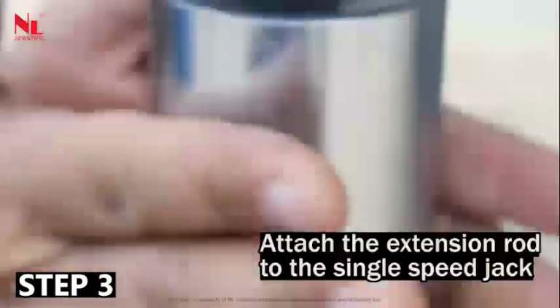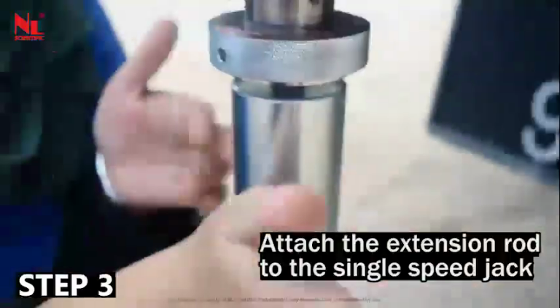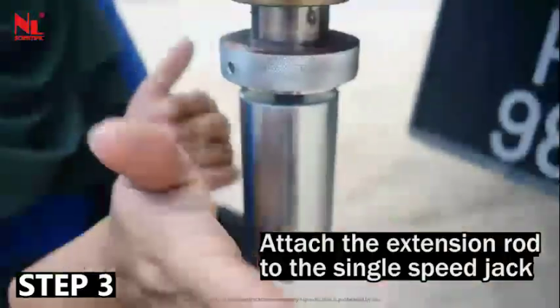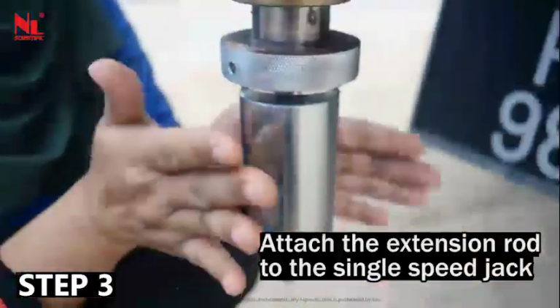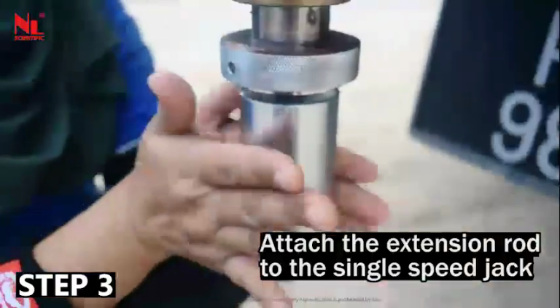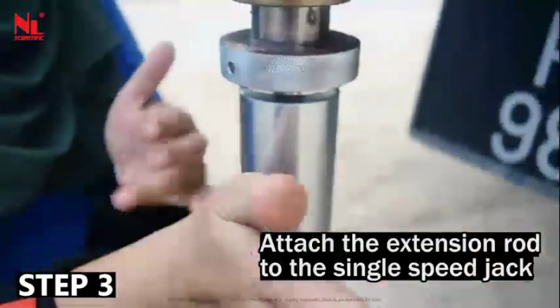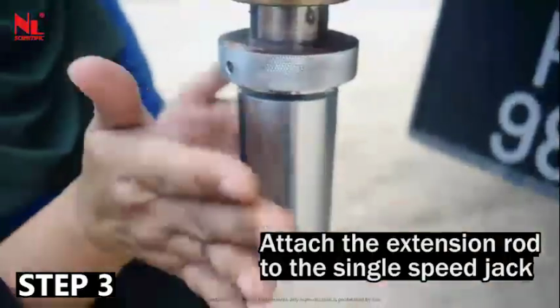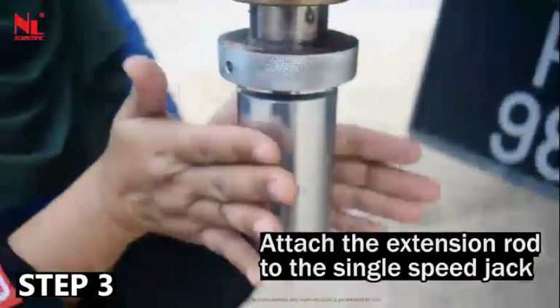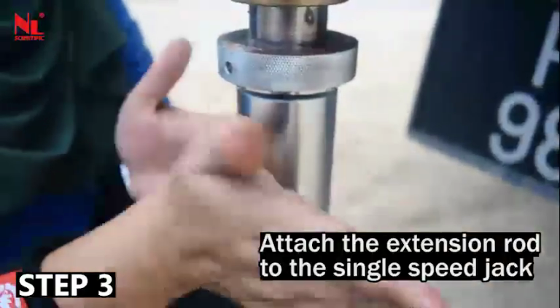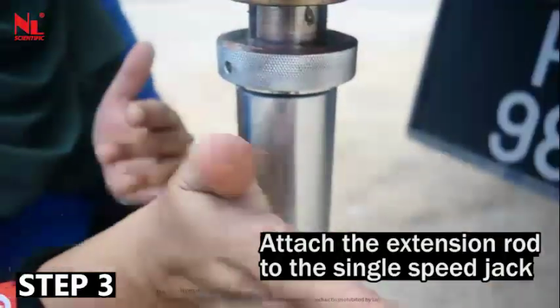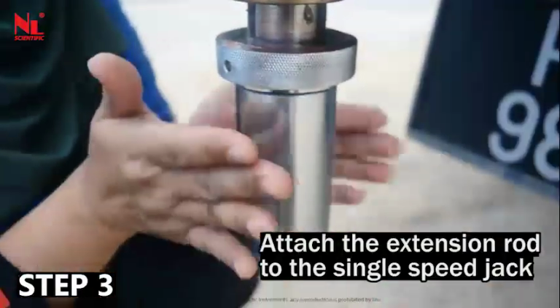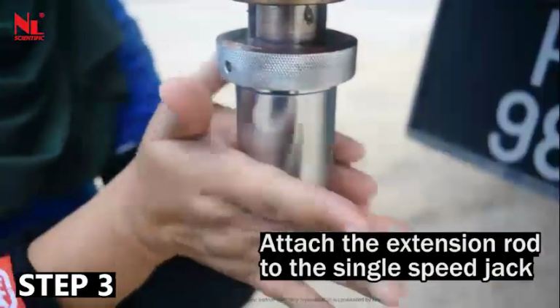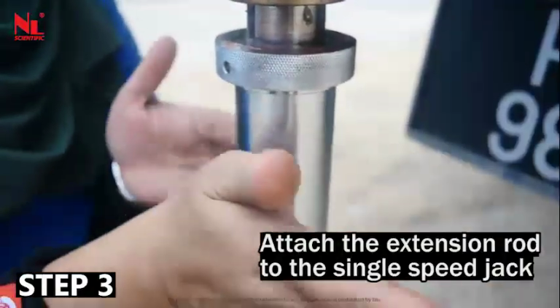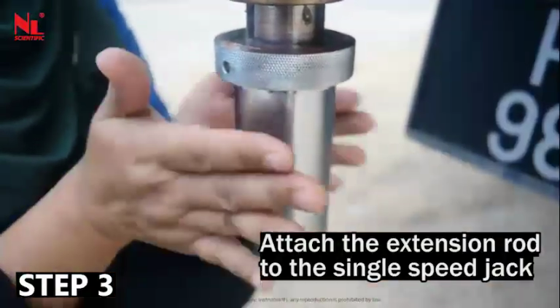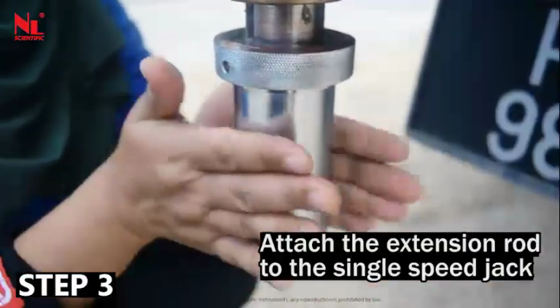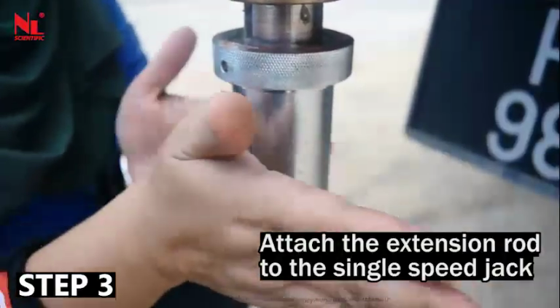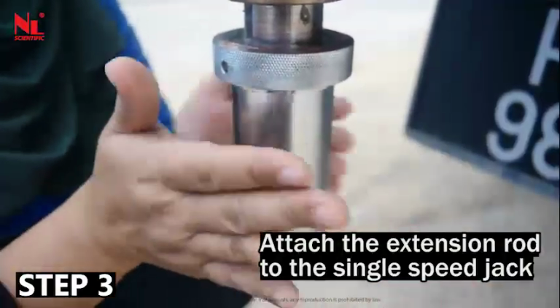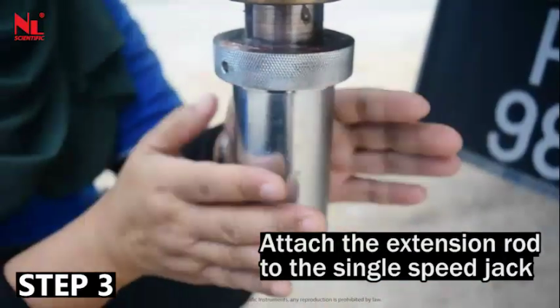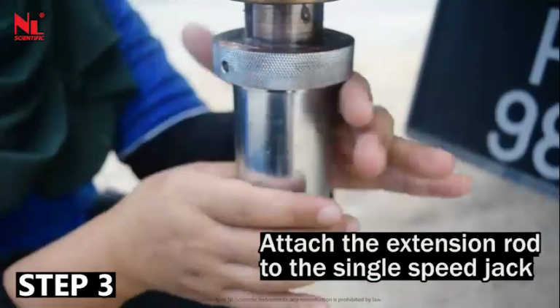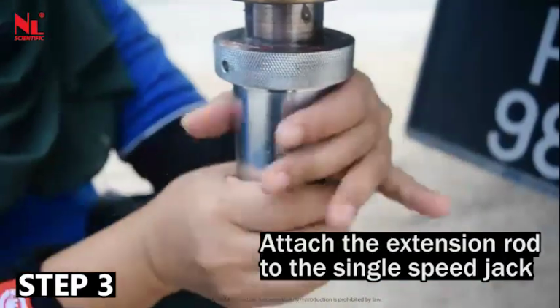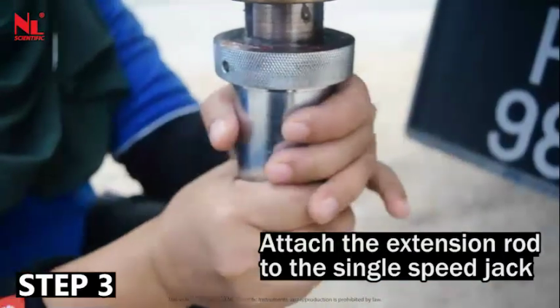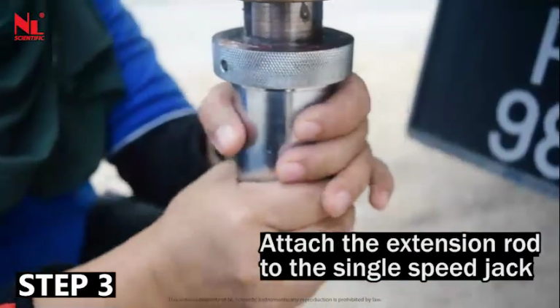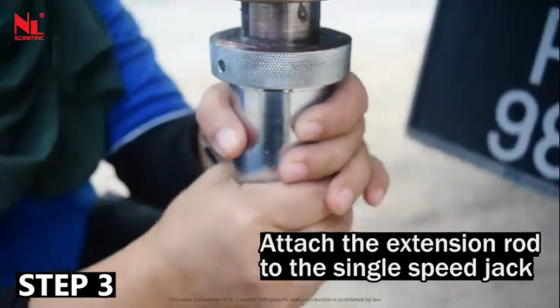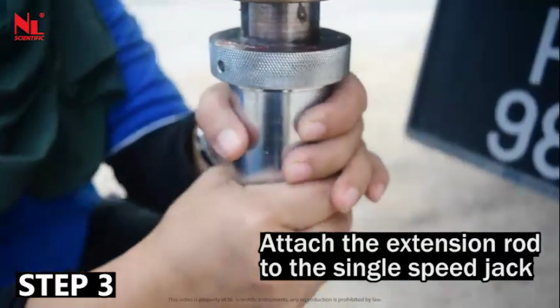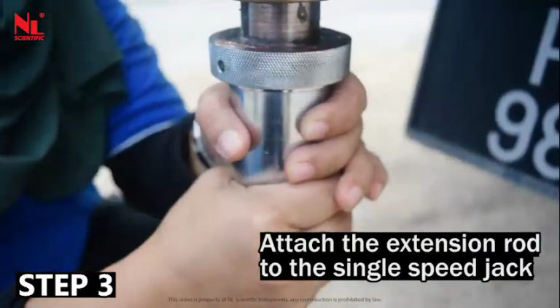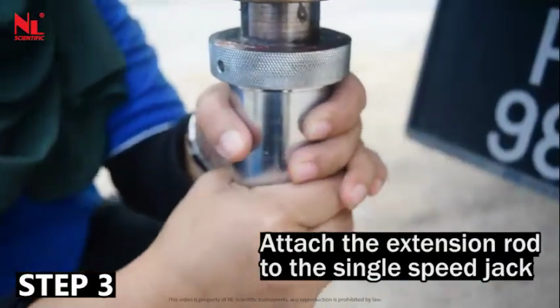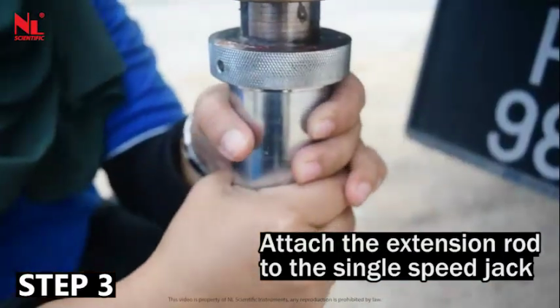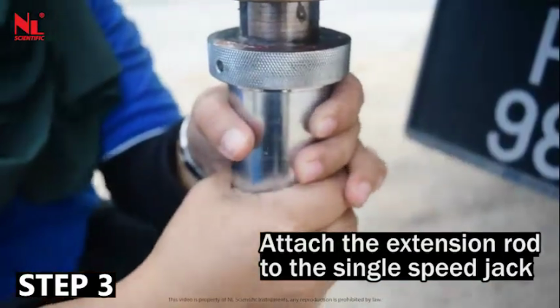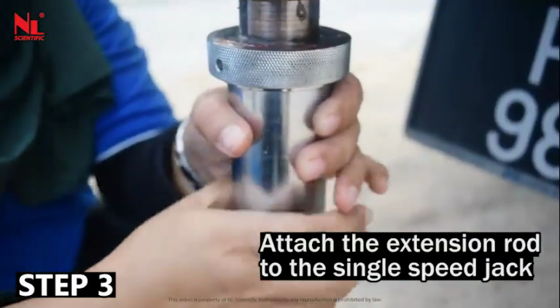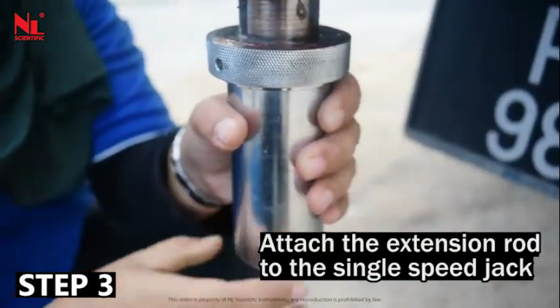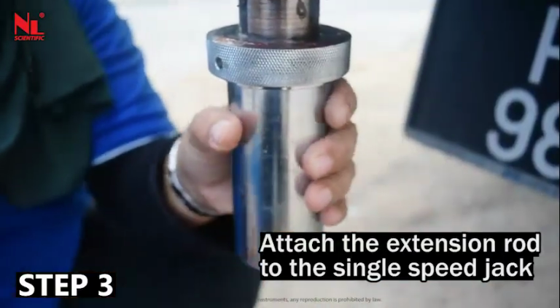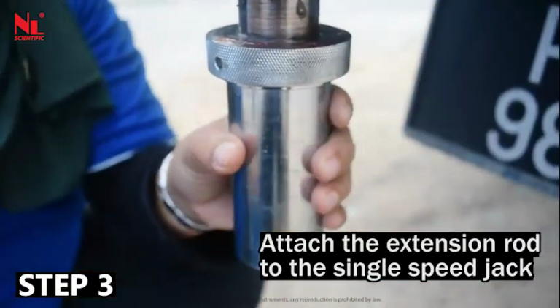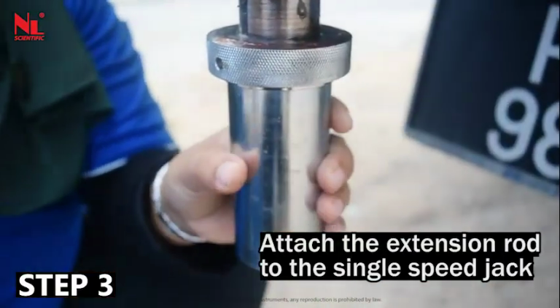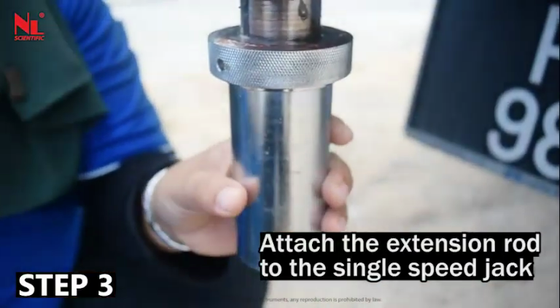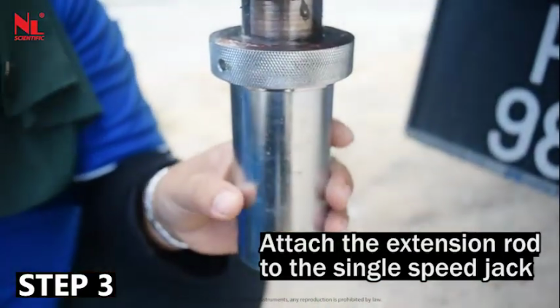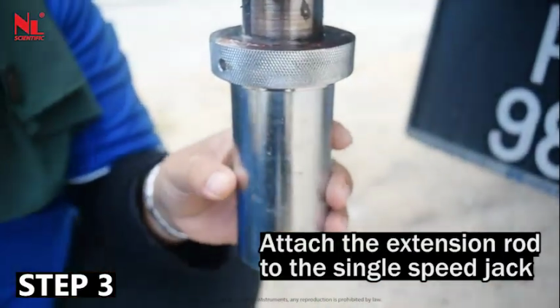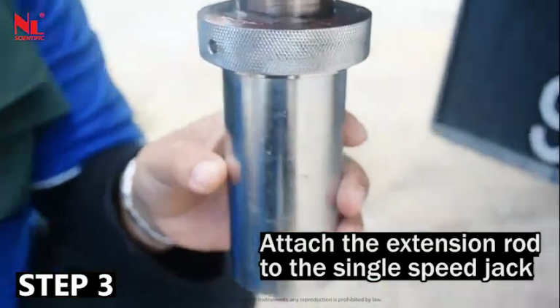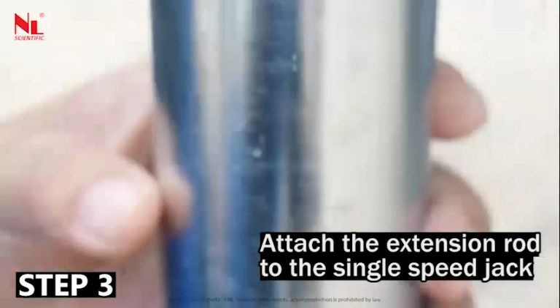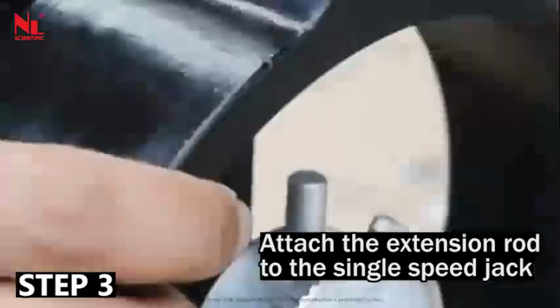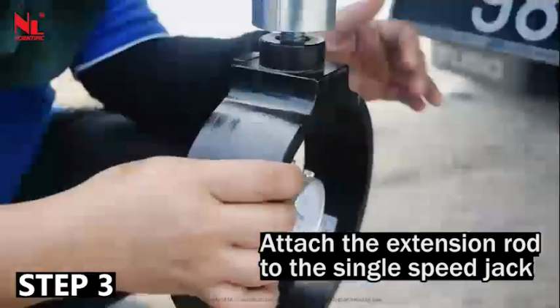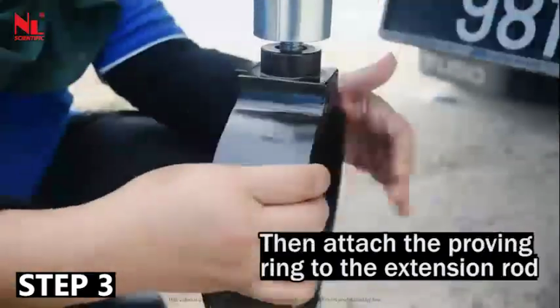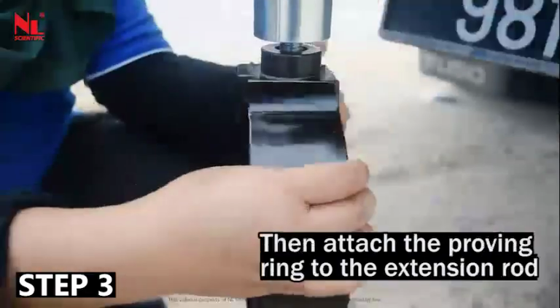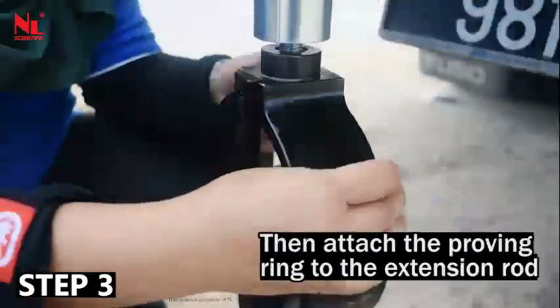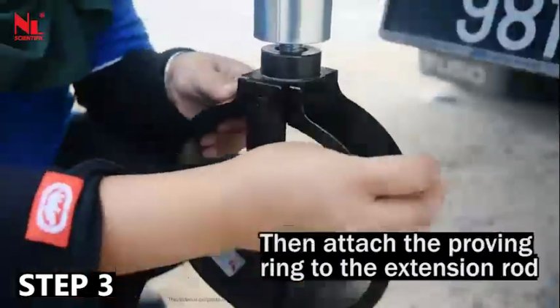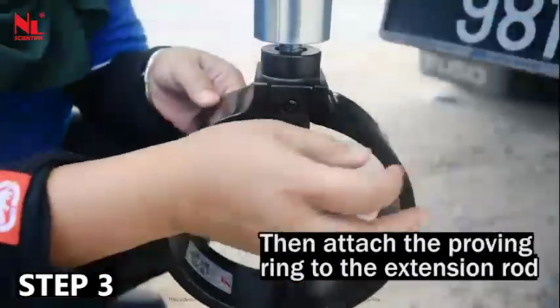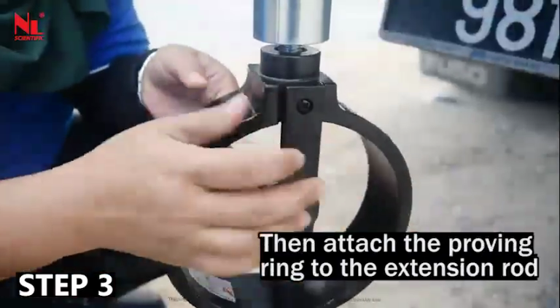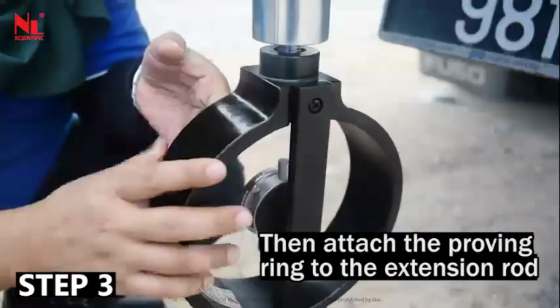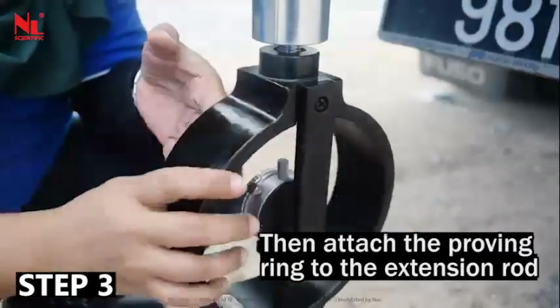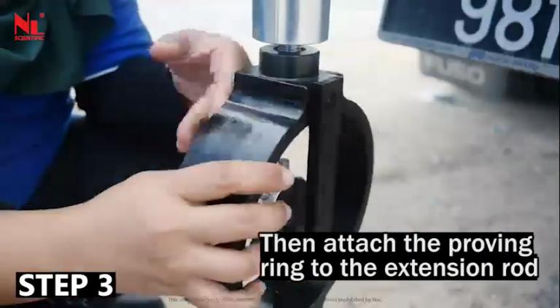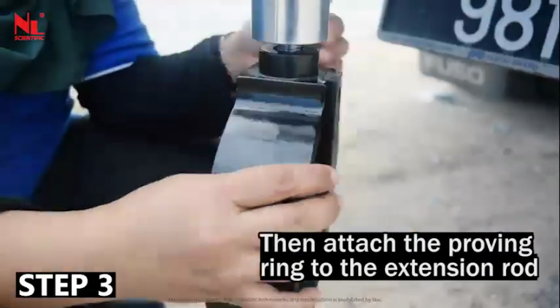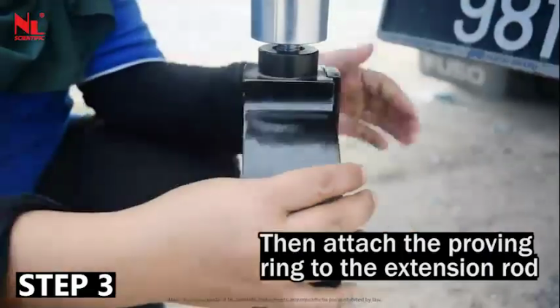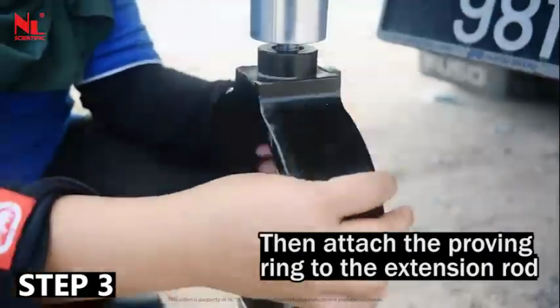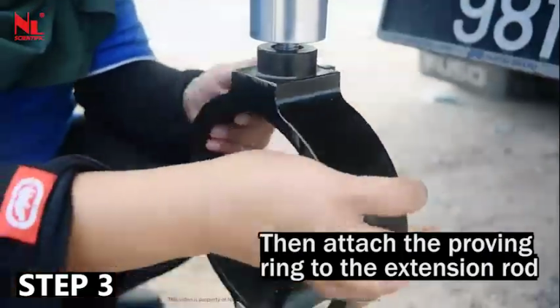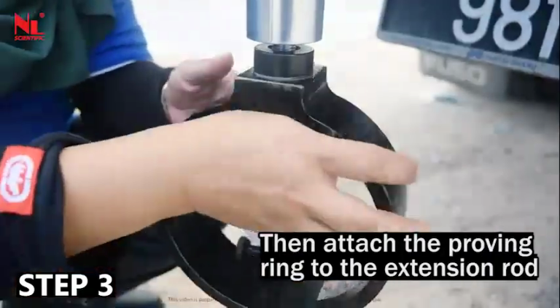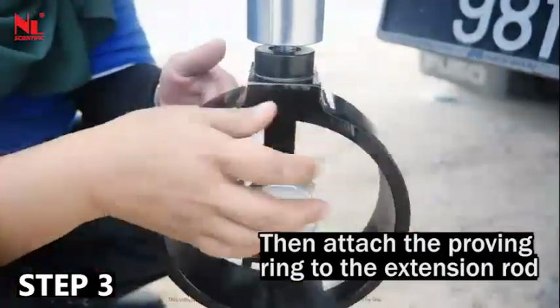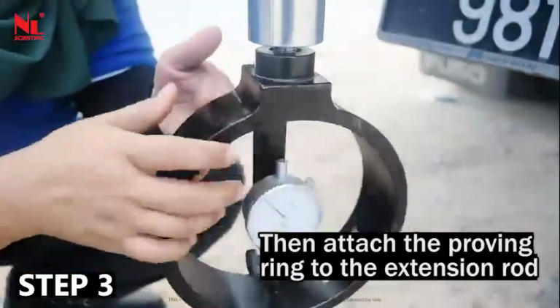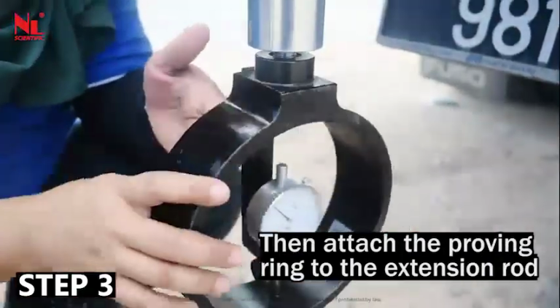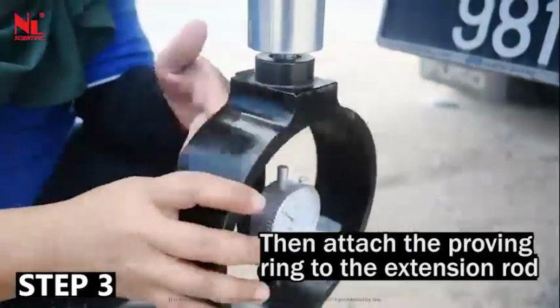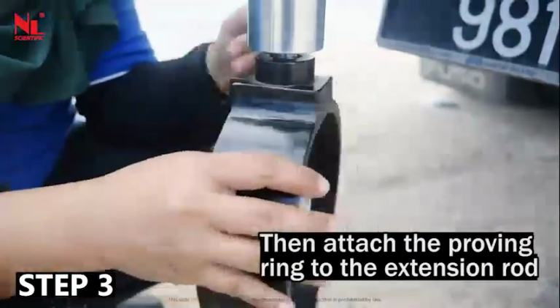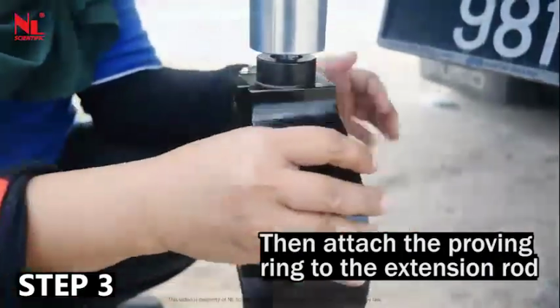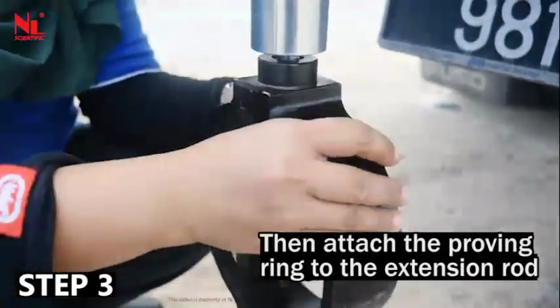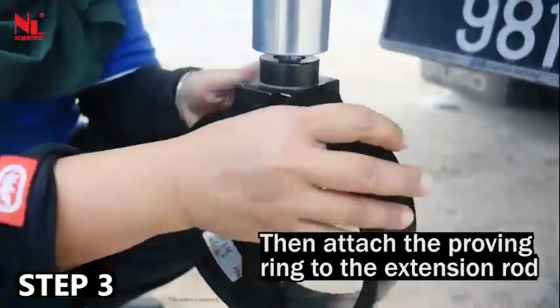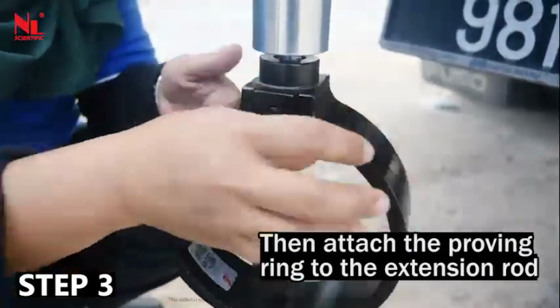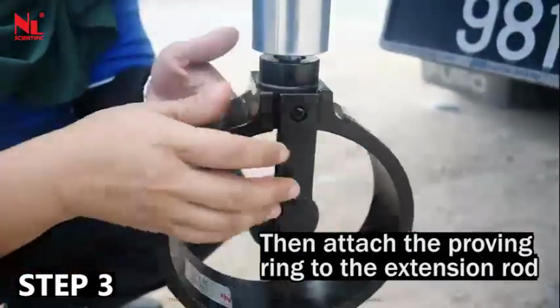Attach the extension rod to the single speed jack. Then attach the proving ring to the extension rod.